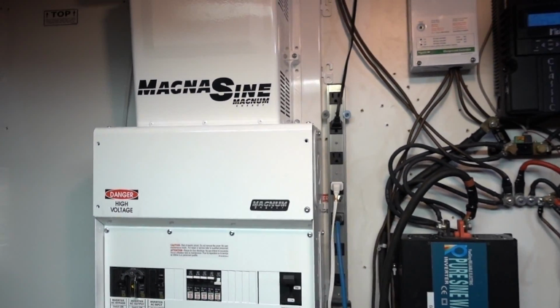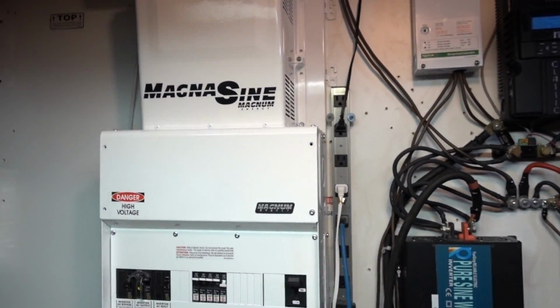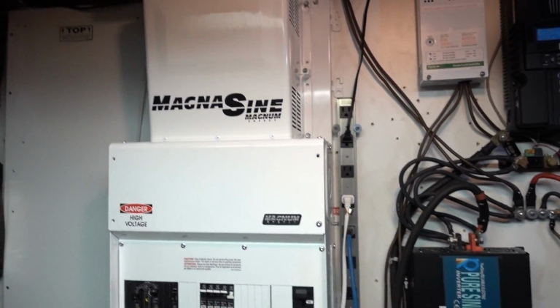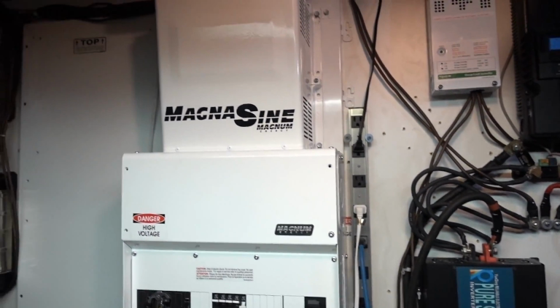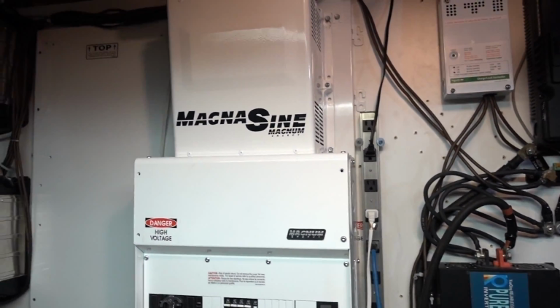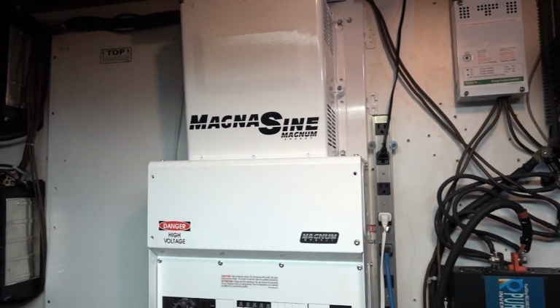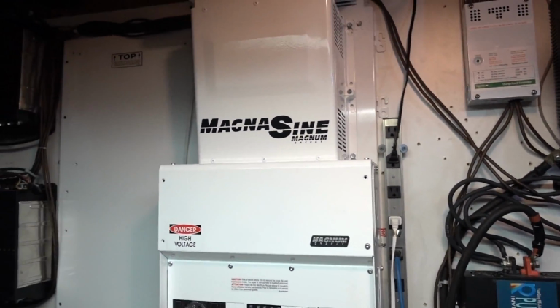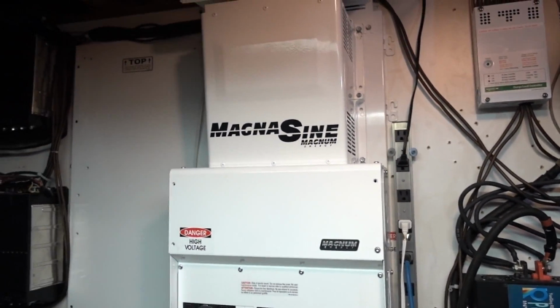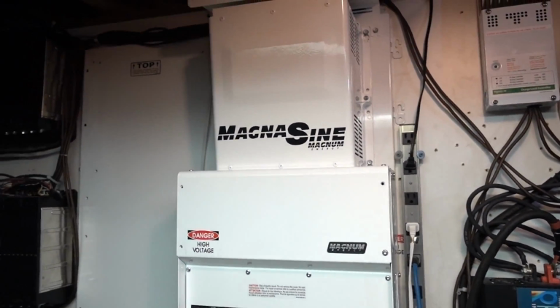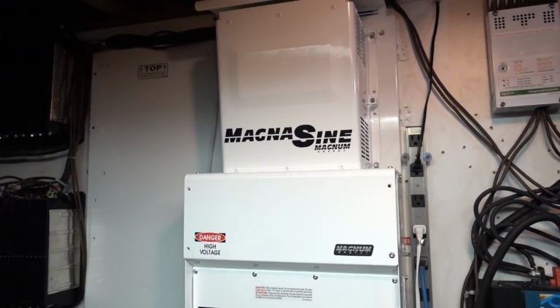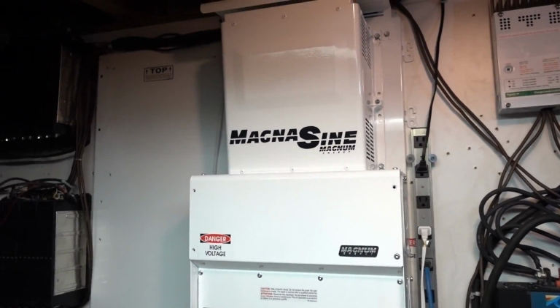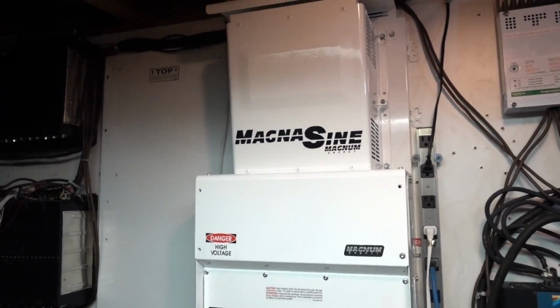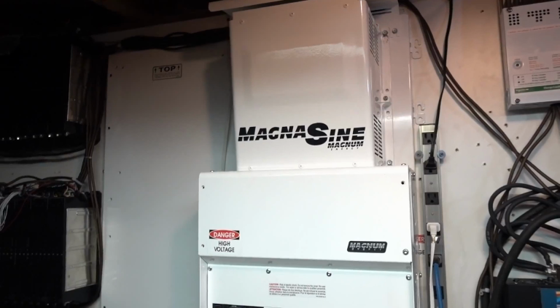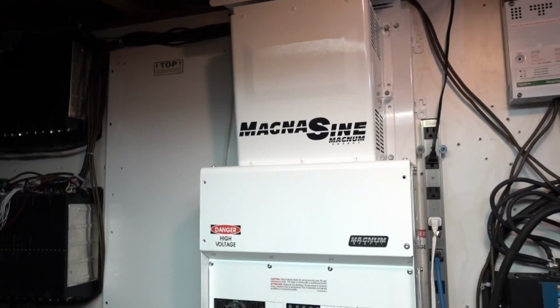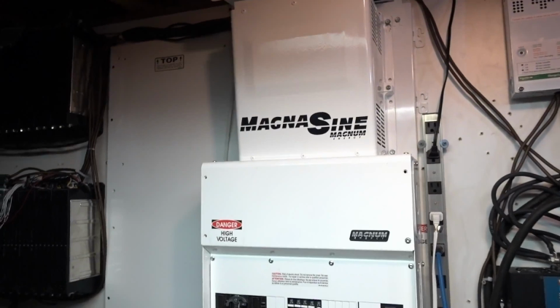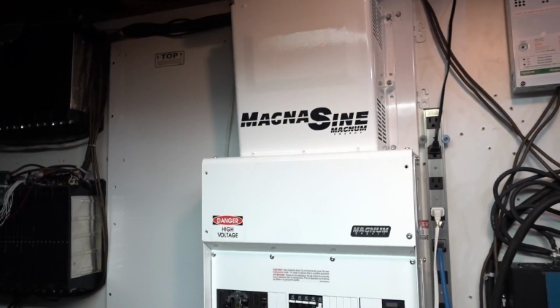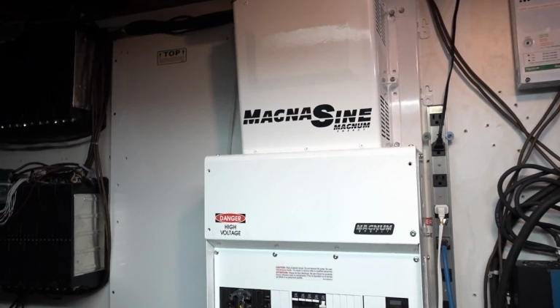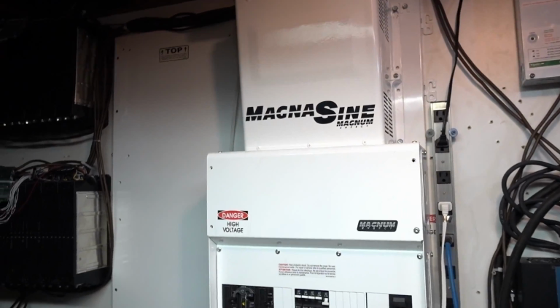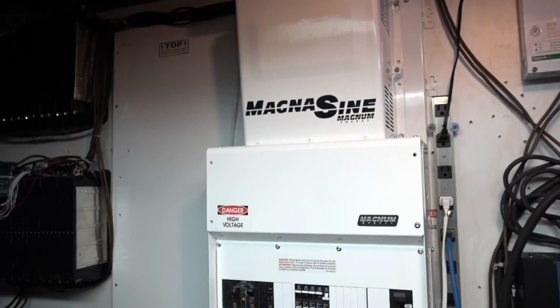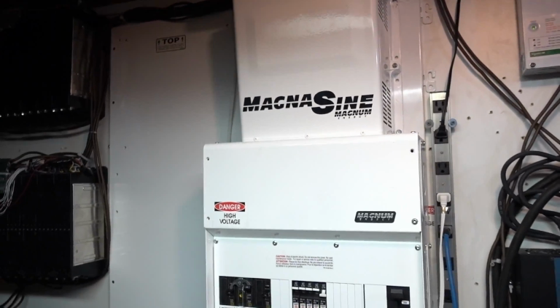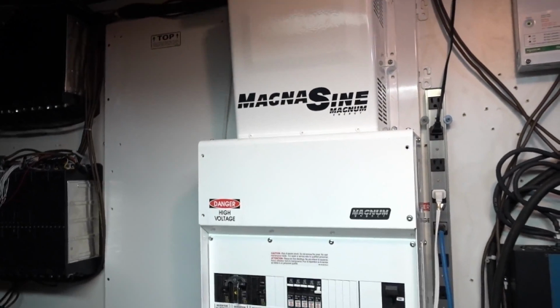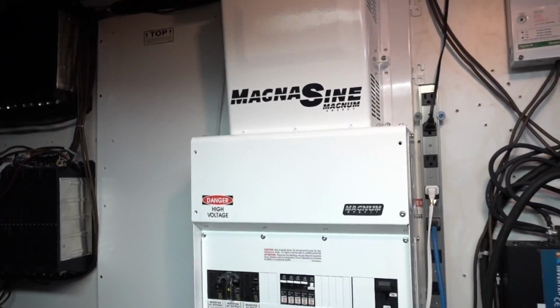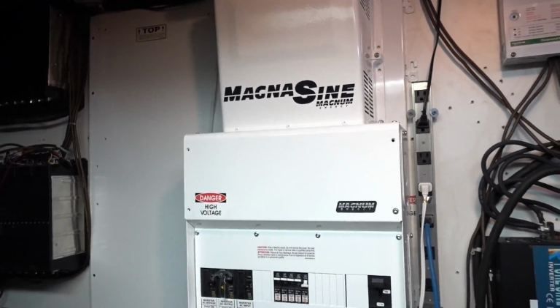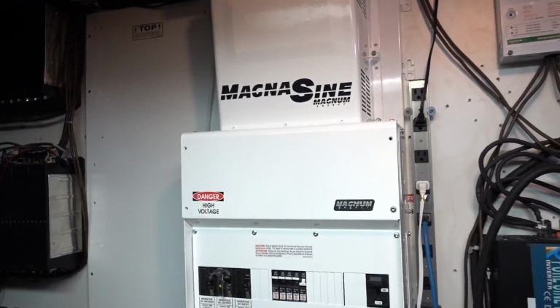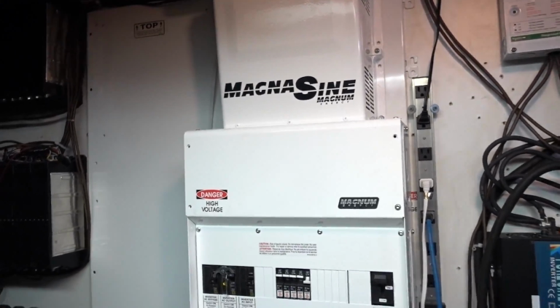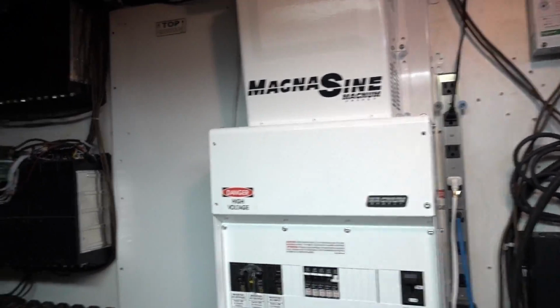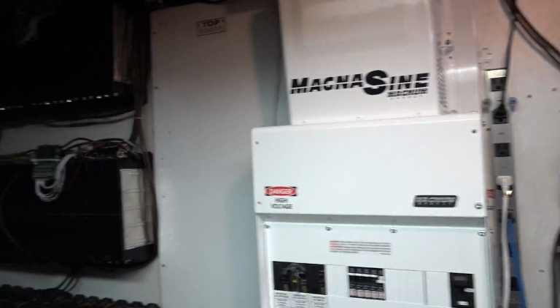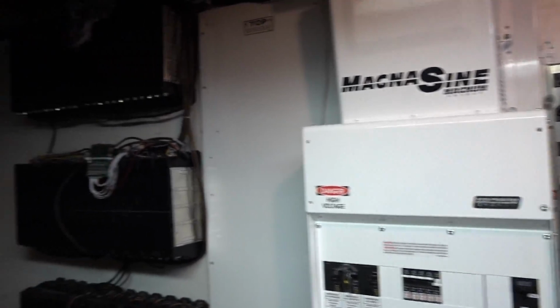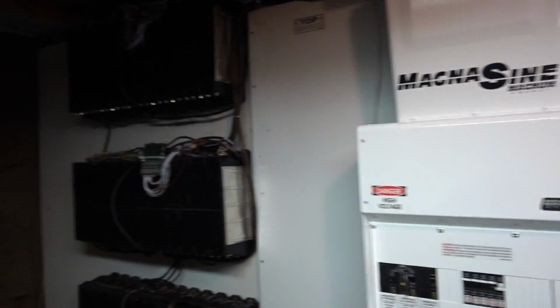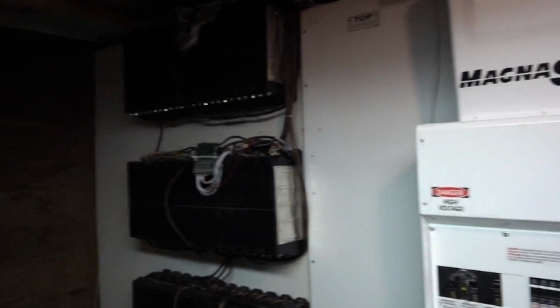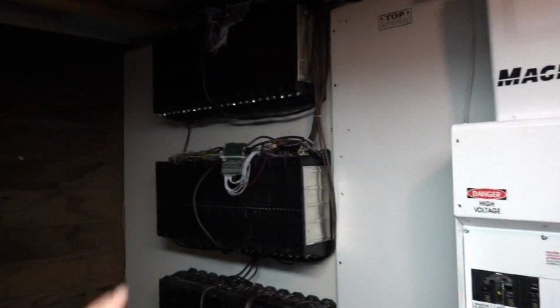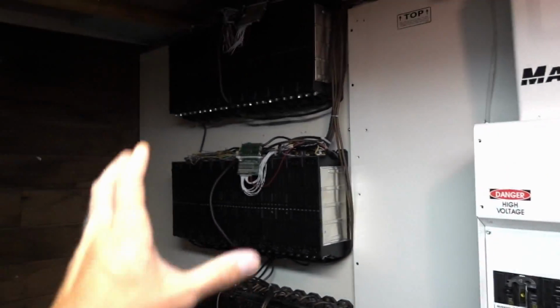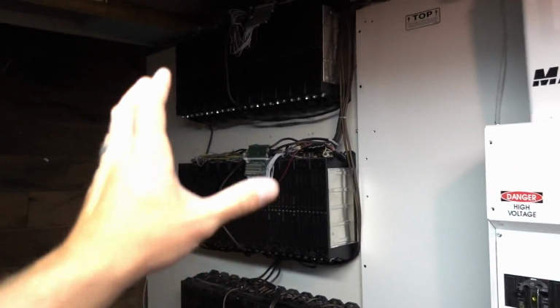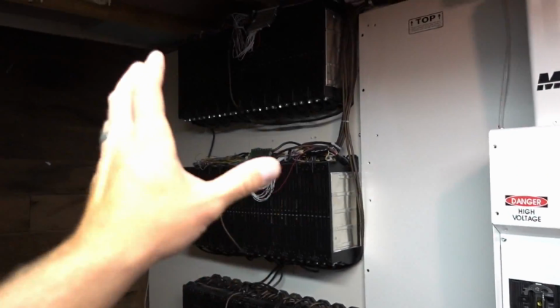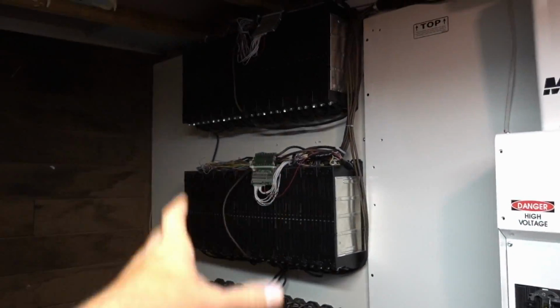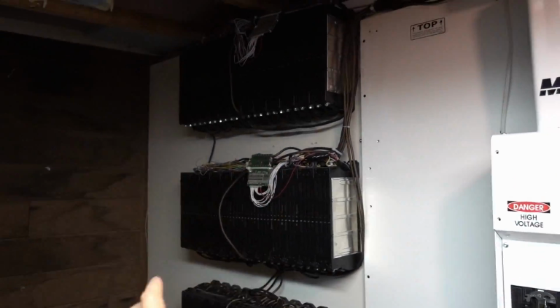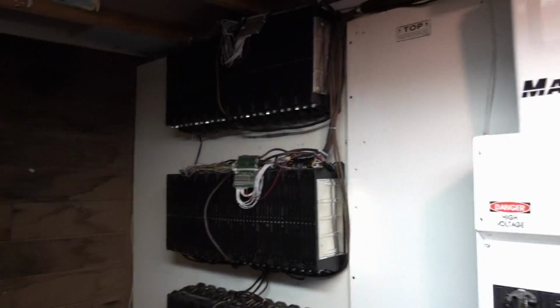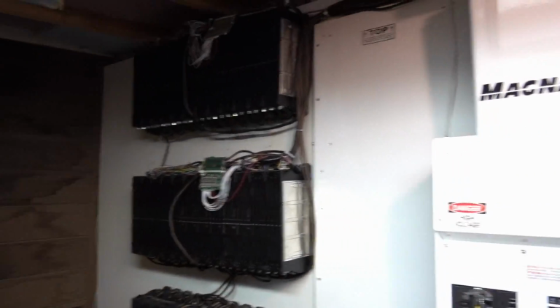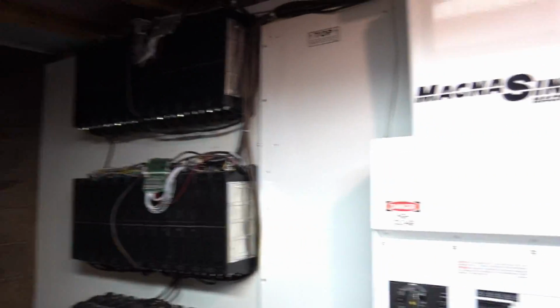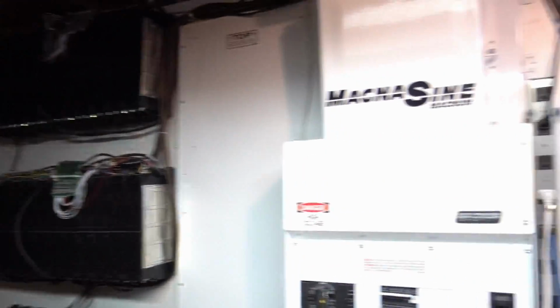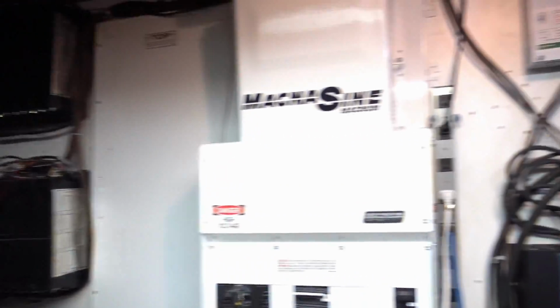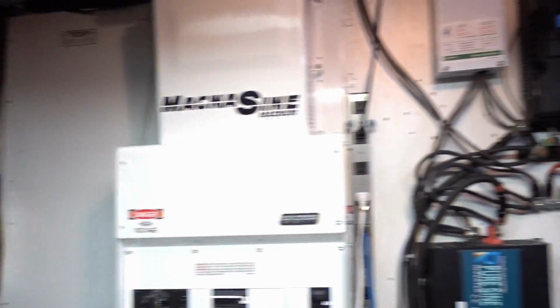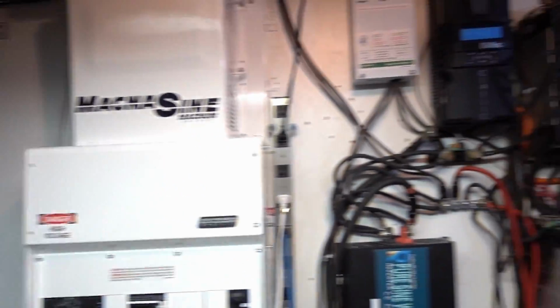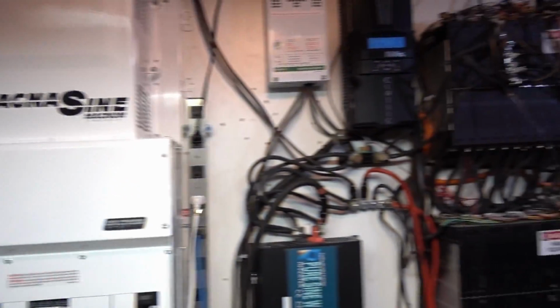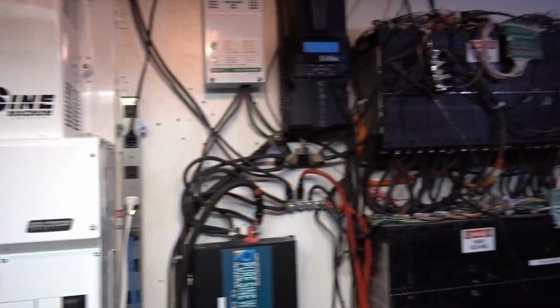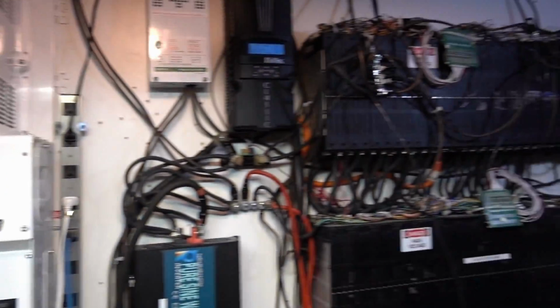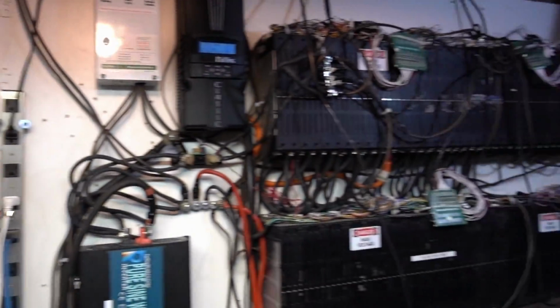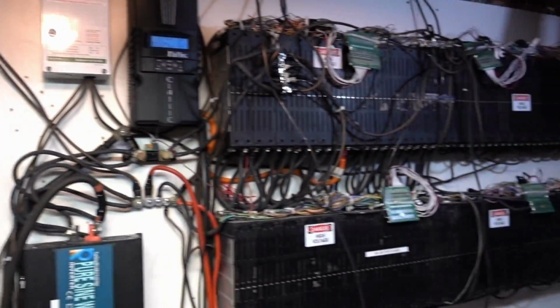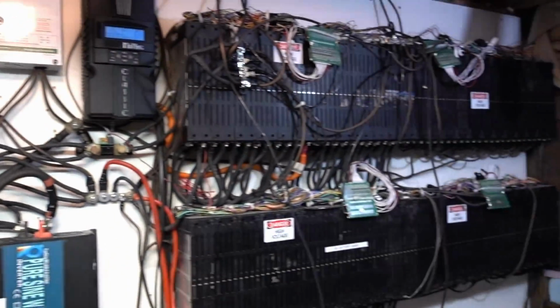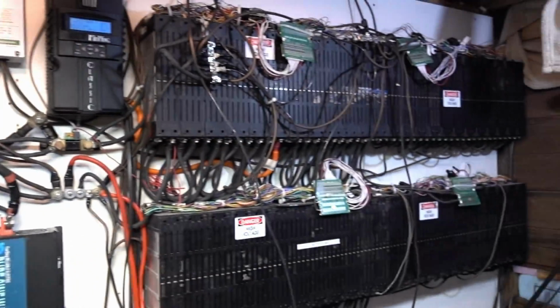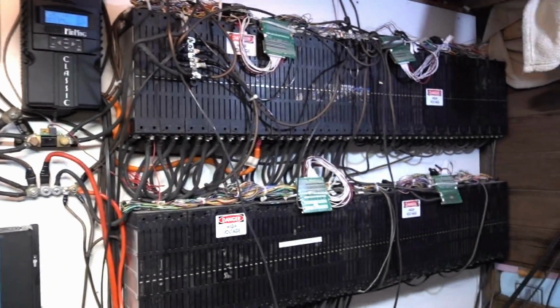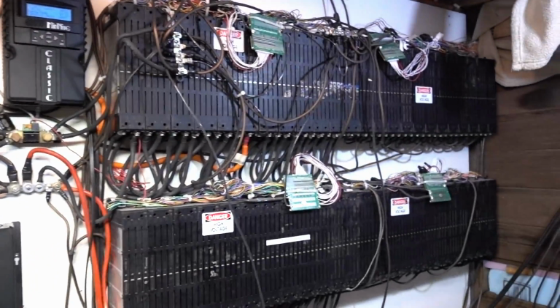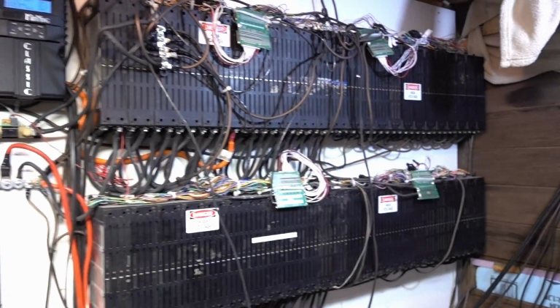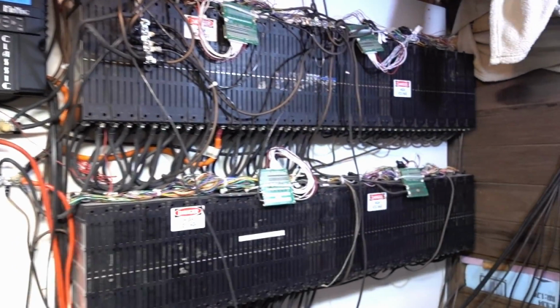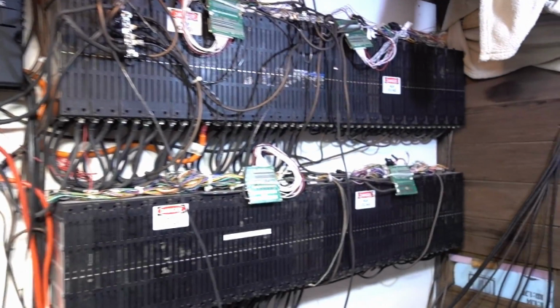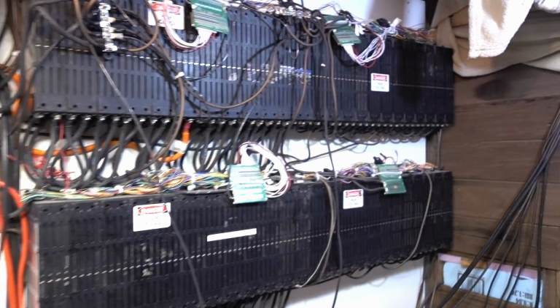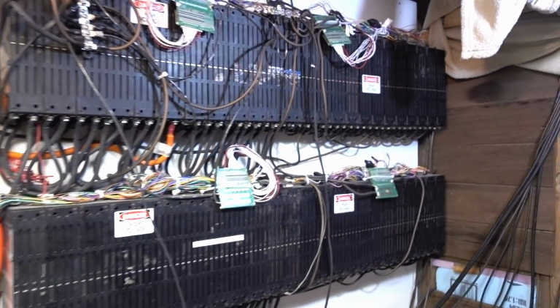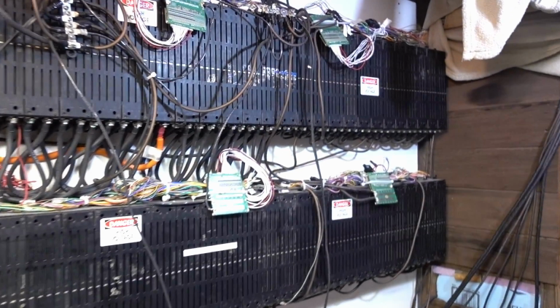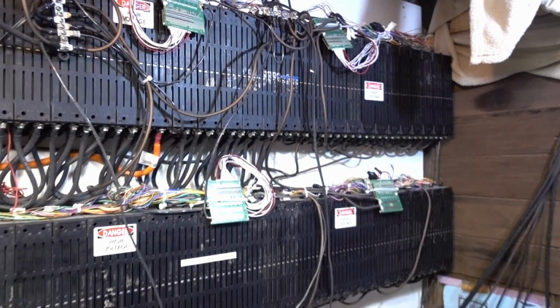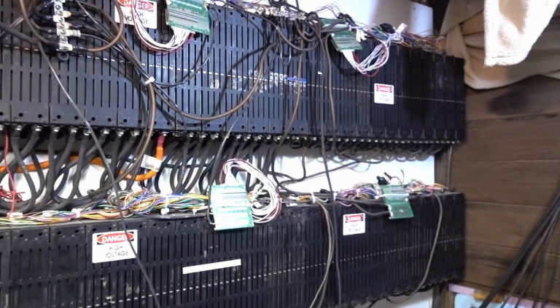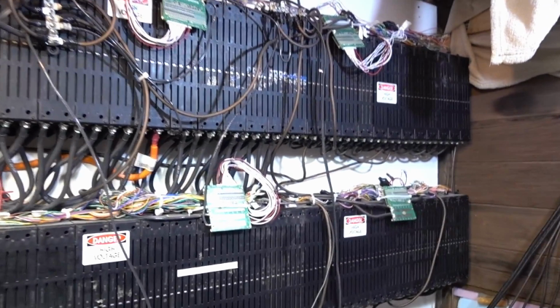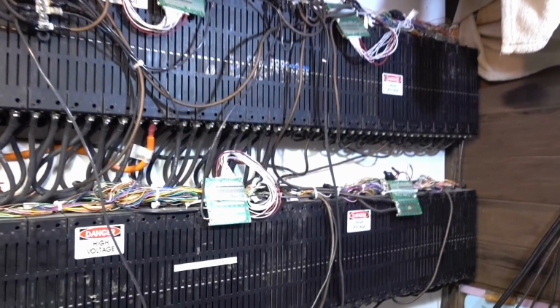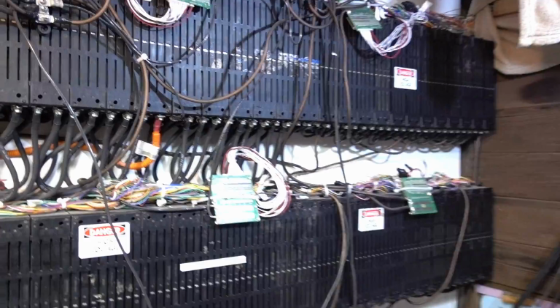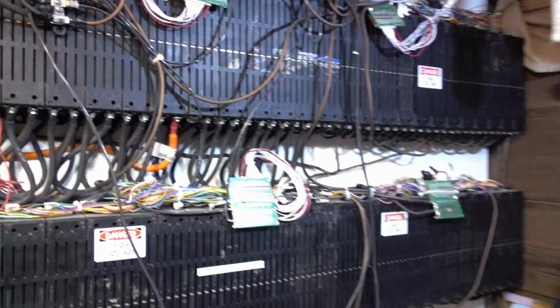Super happy with the MagnaSign inverter. My lithium batteries are just absorbing like crazy.